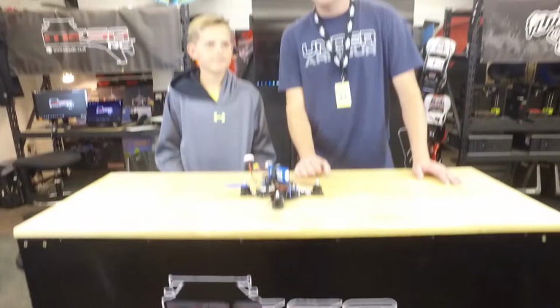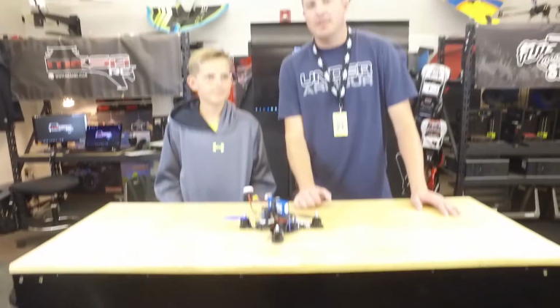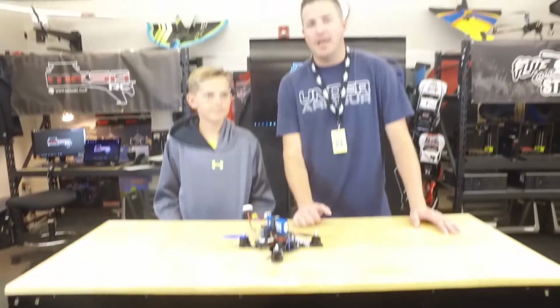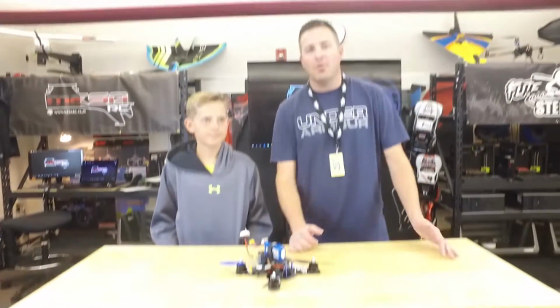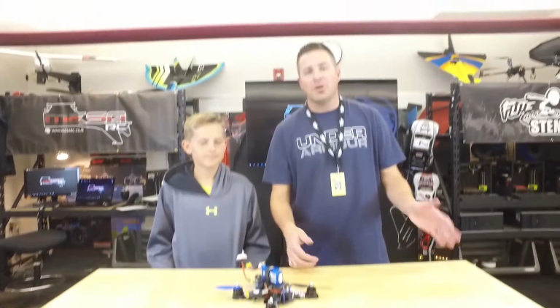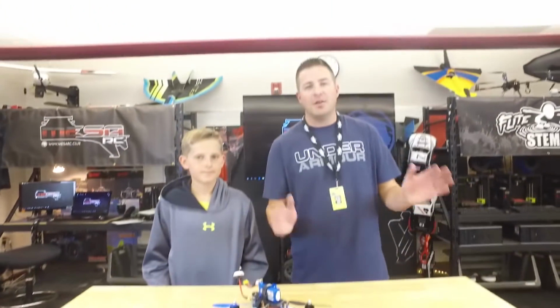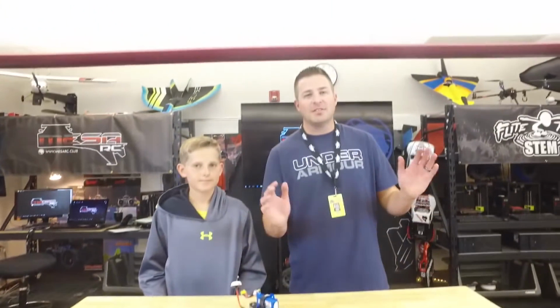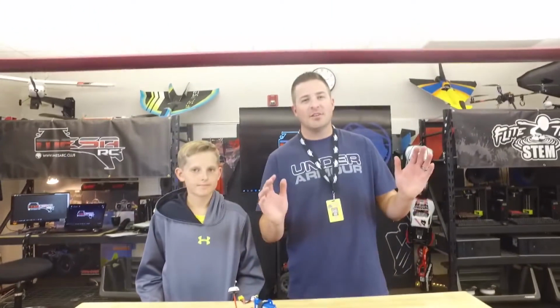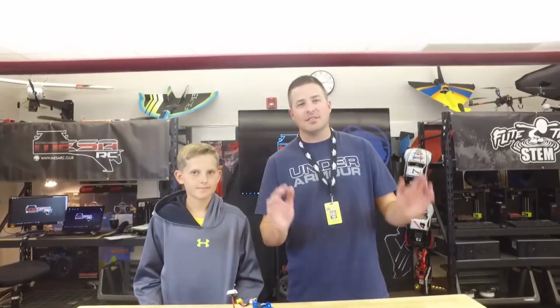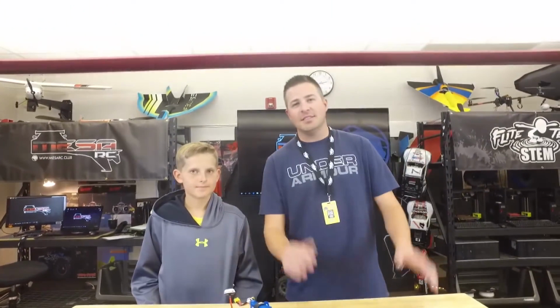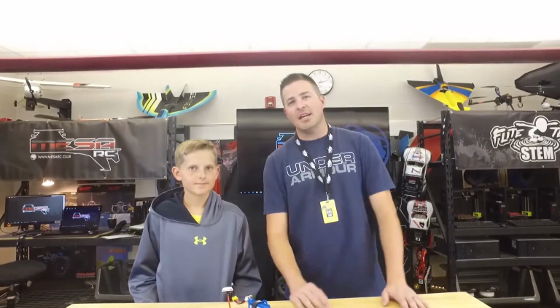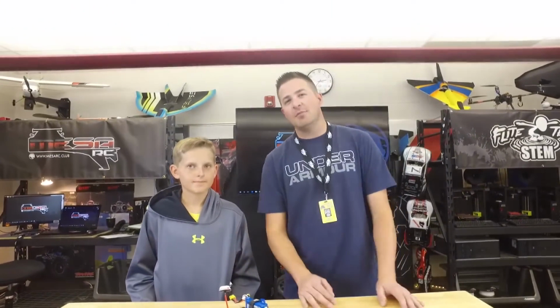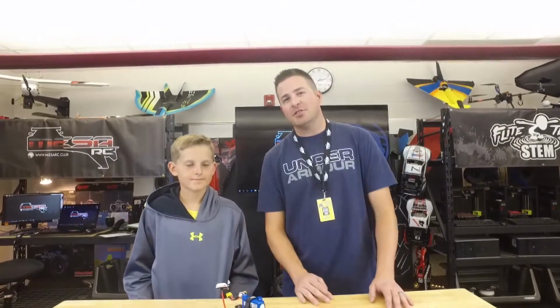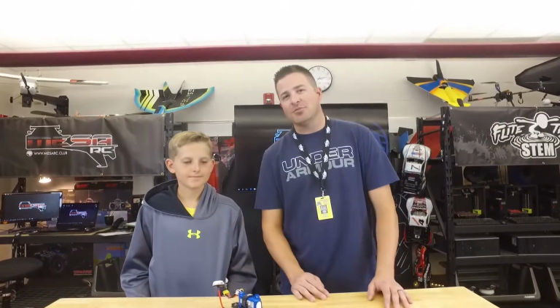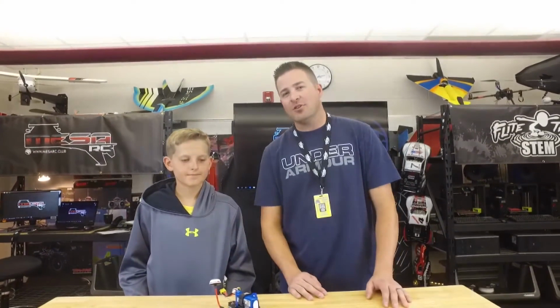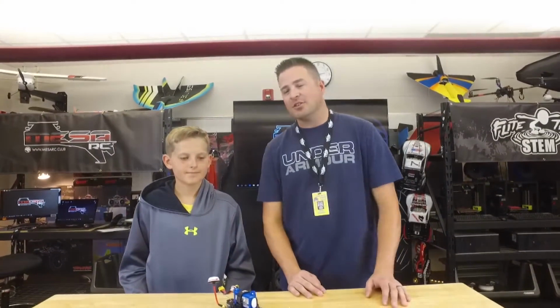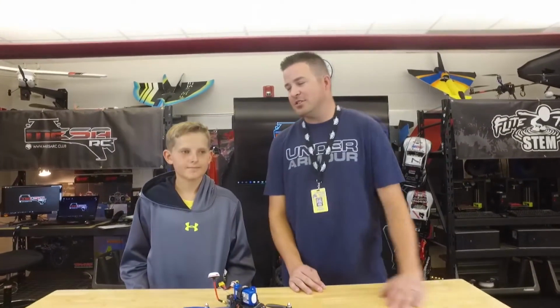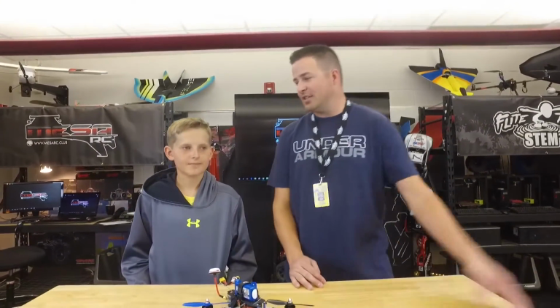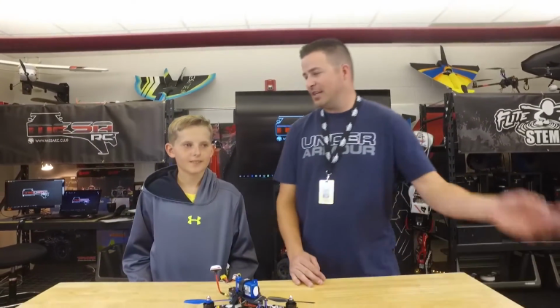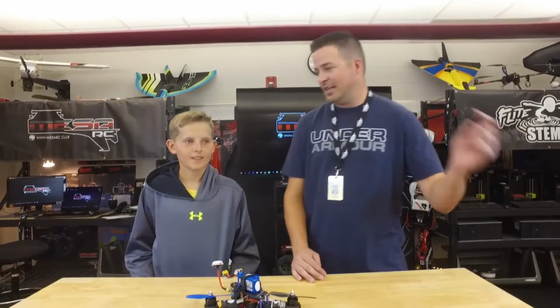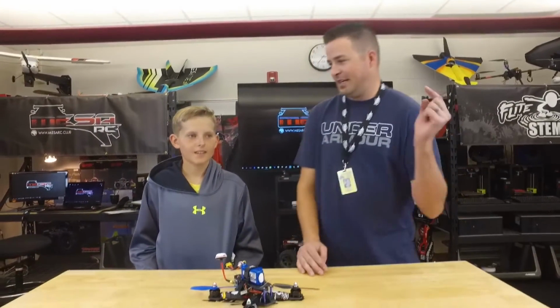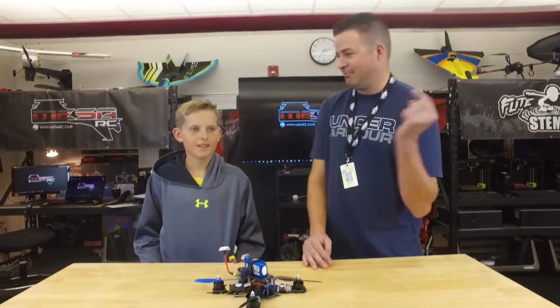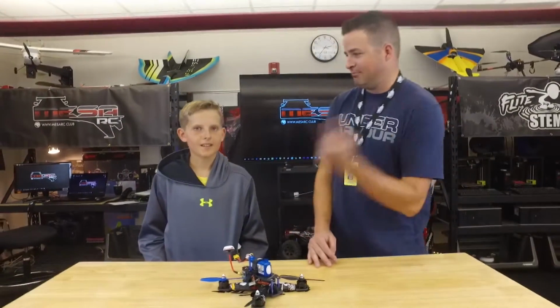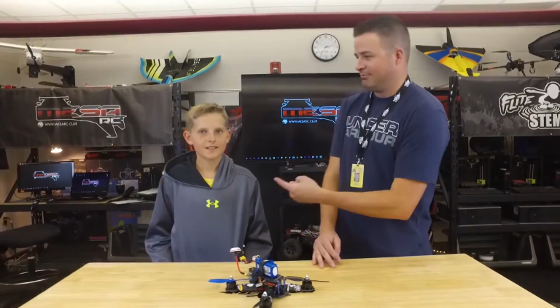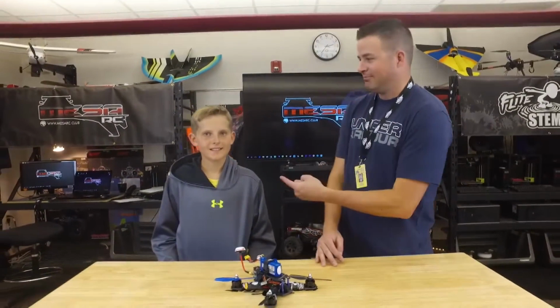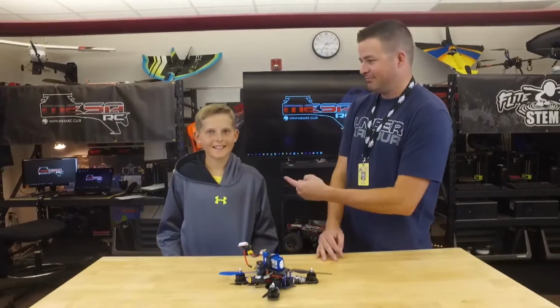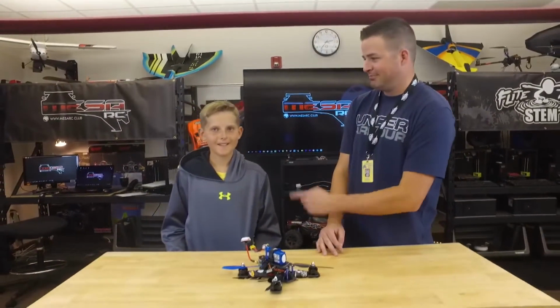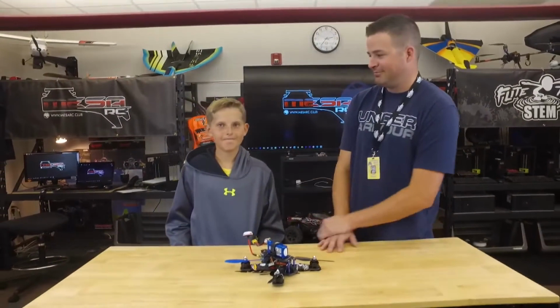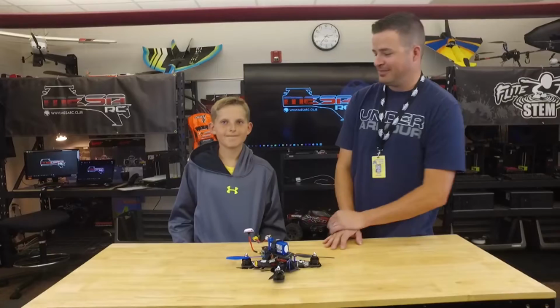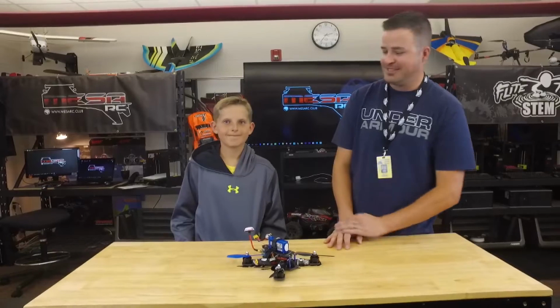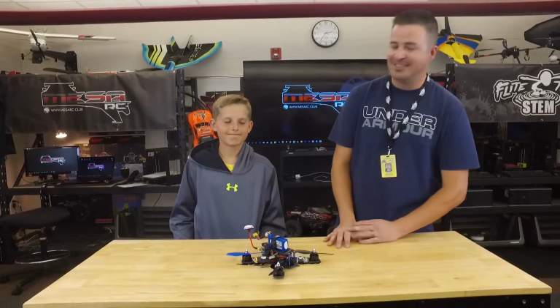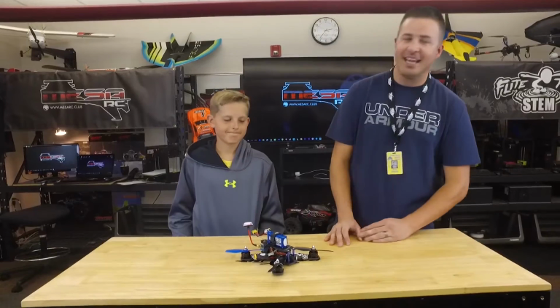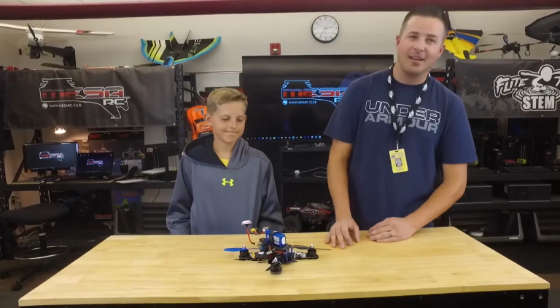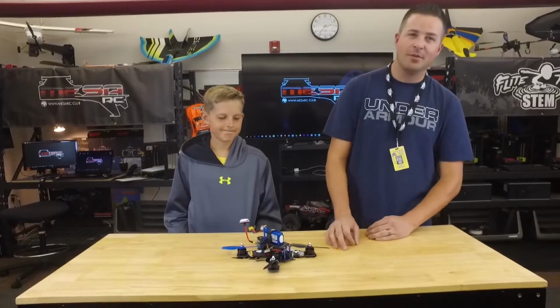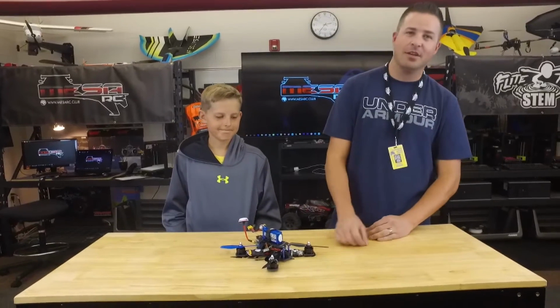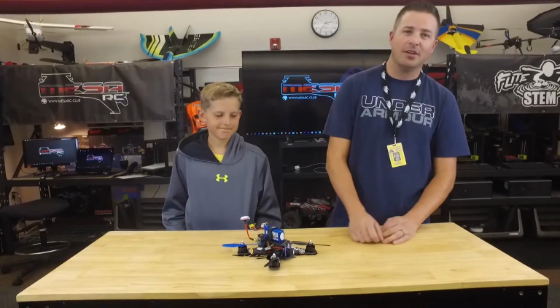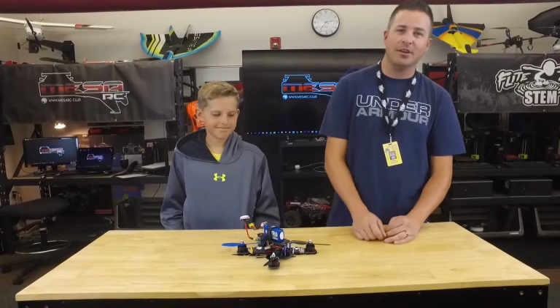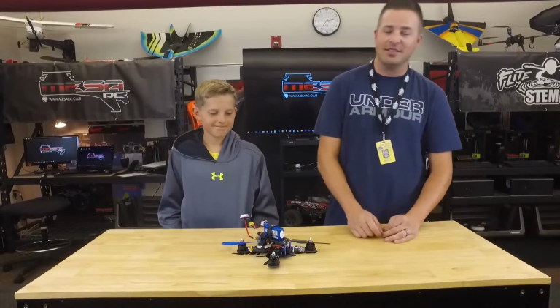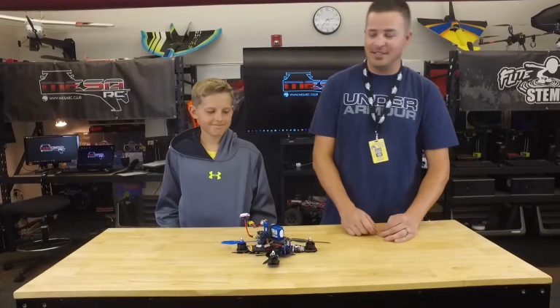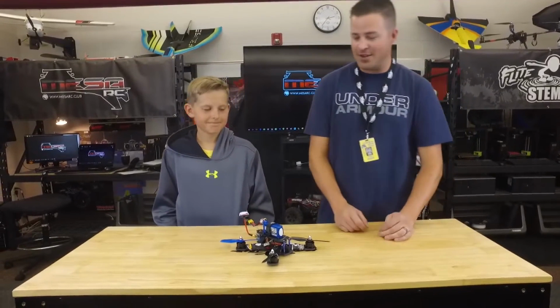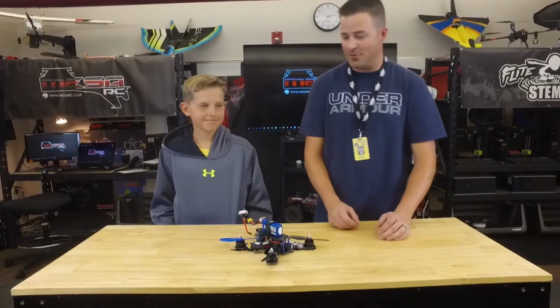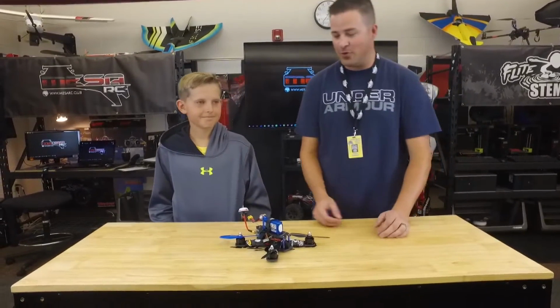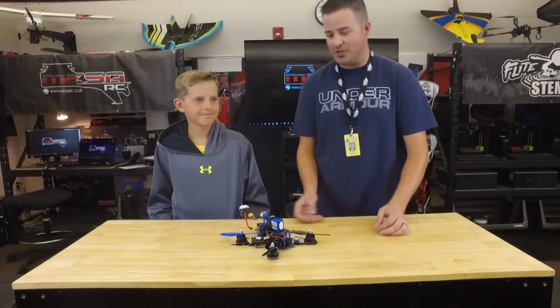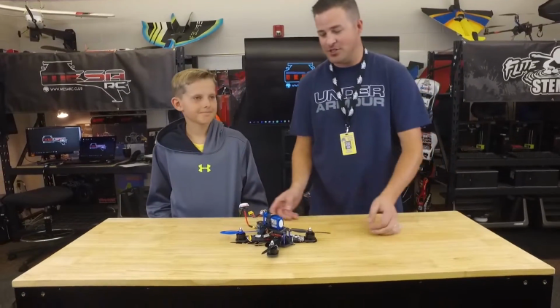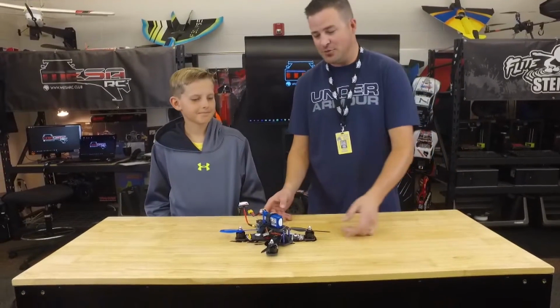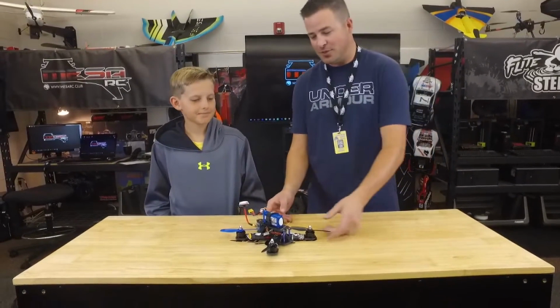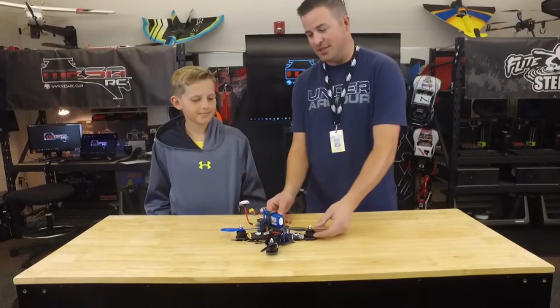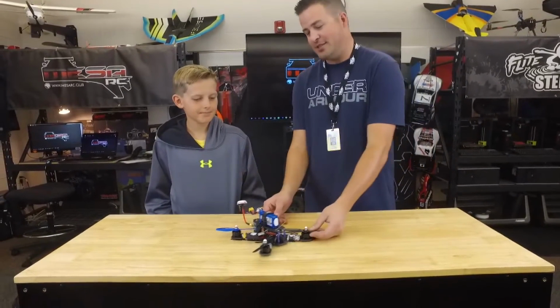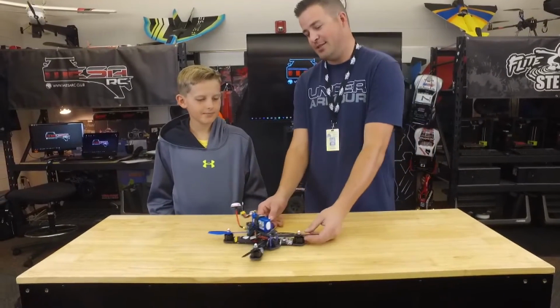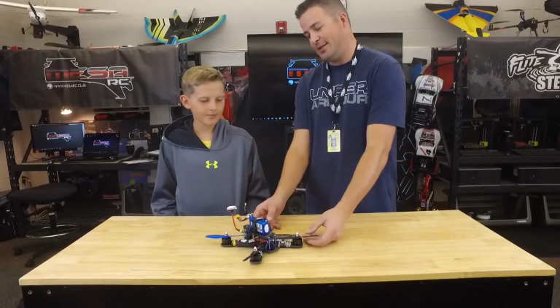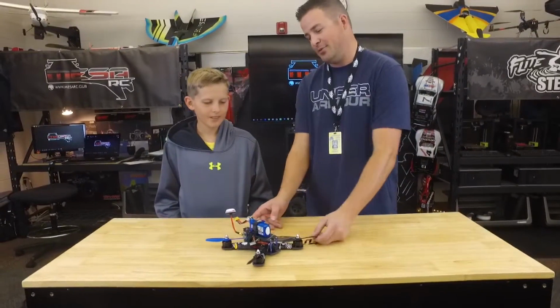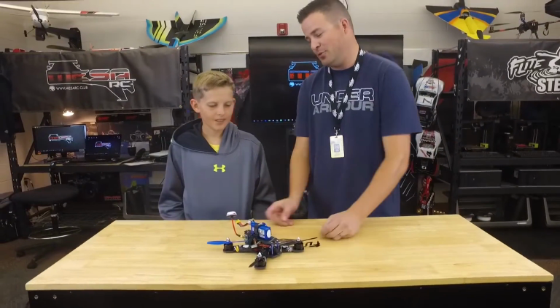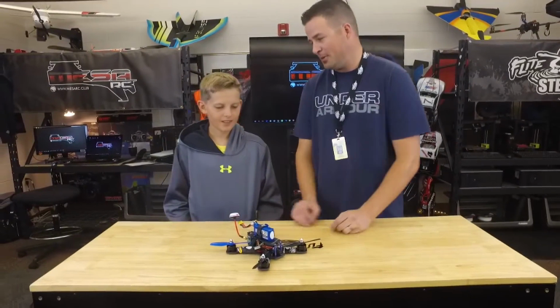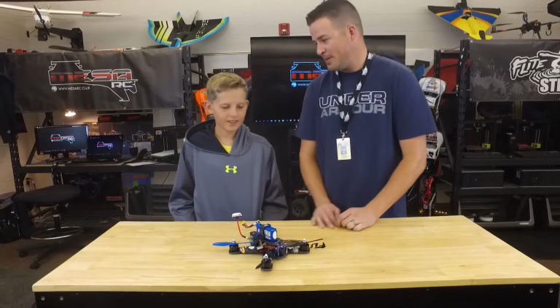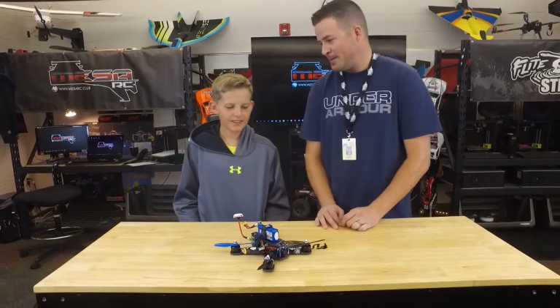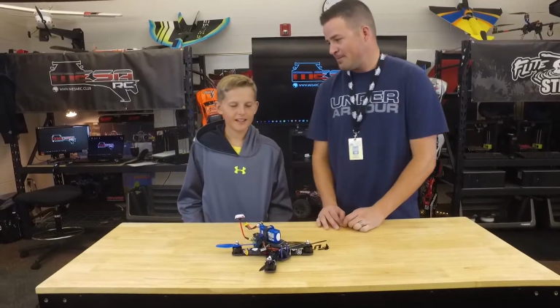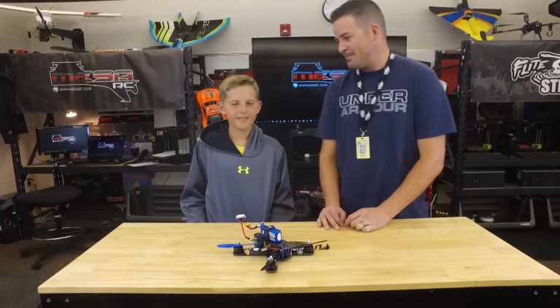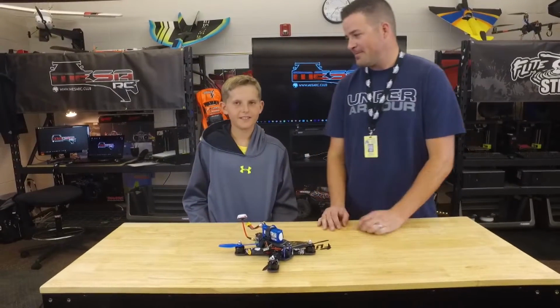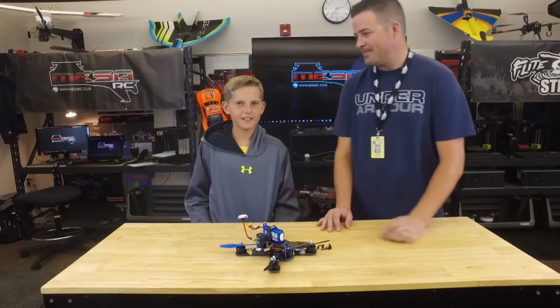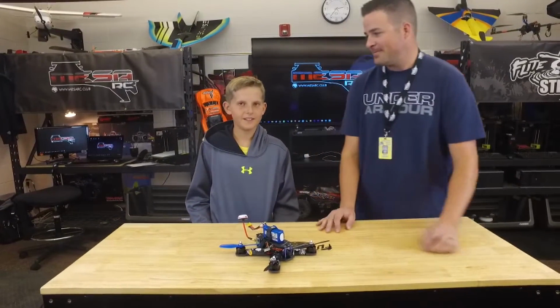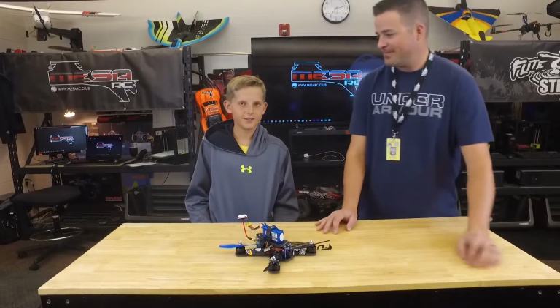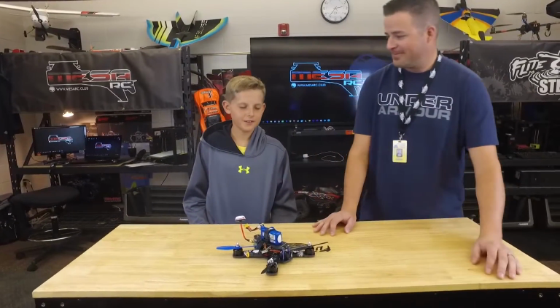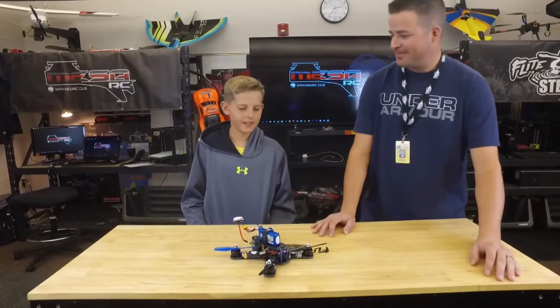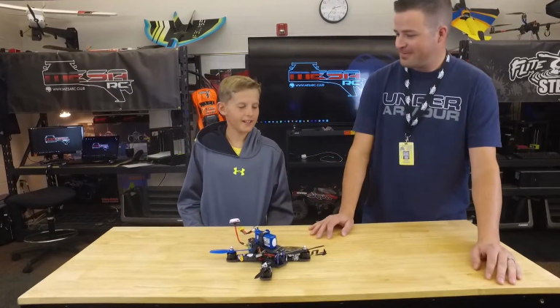Welcome to Macy Stars. I am Mr. Marshall and I got Sam here. Sam, what did you bring to the table? The FT-210.